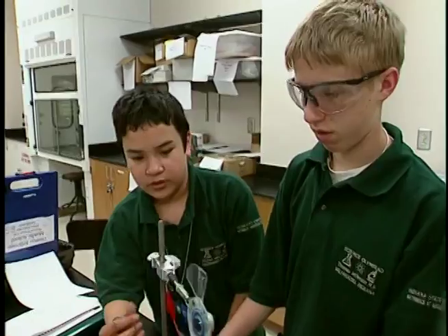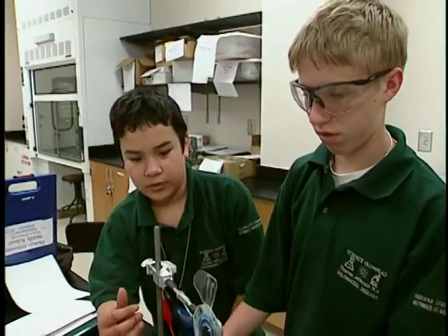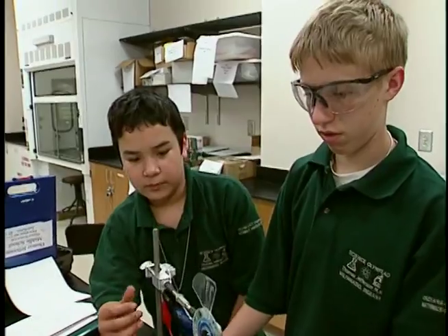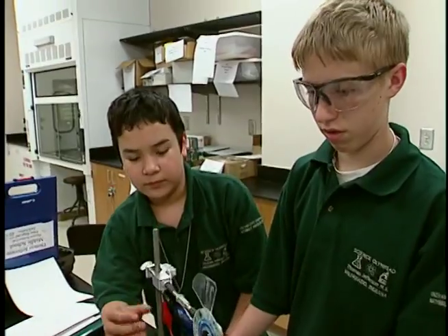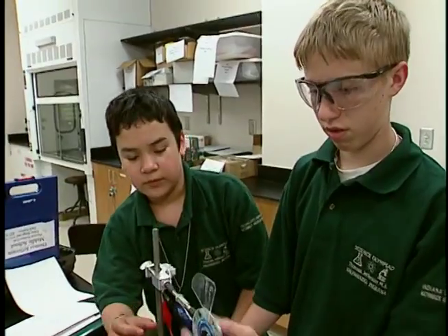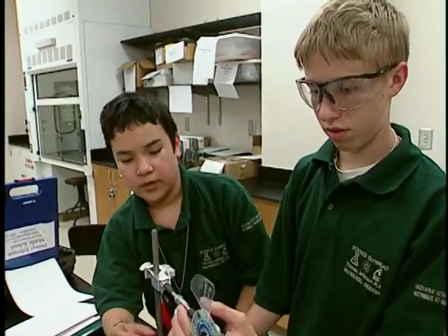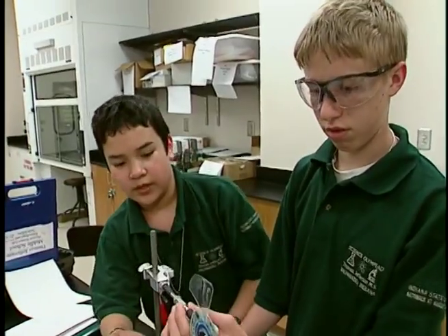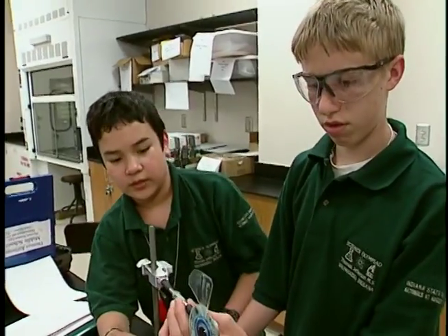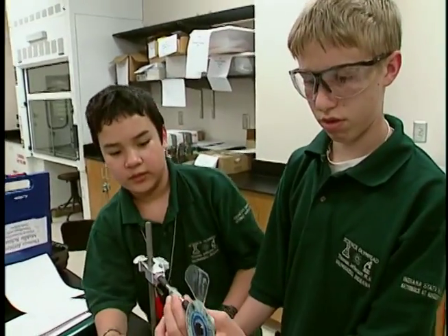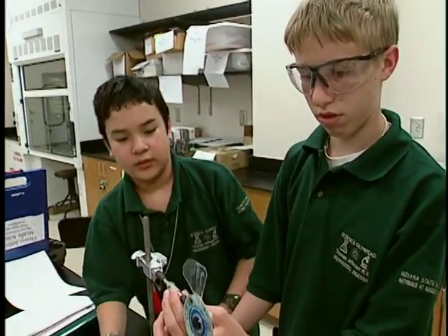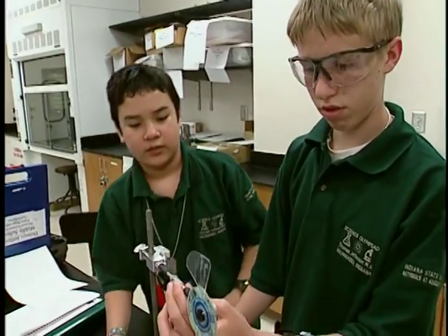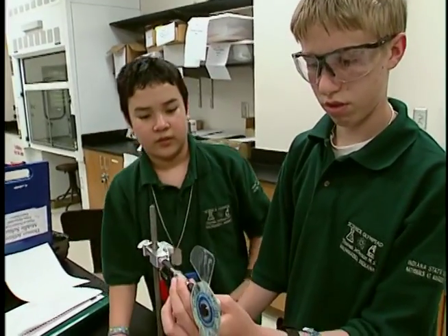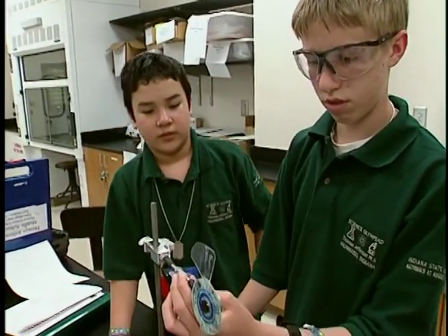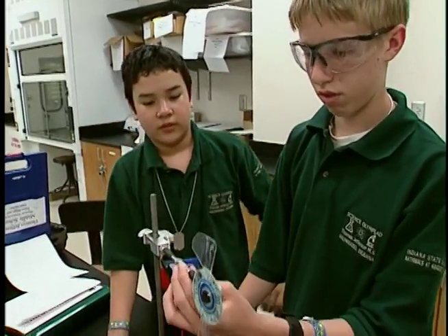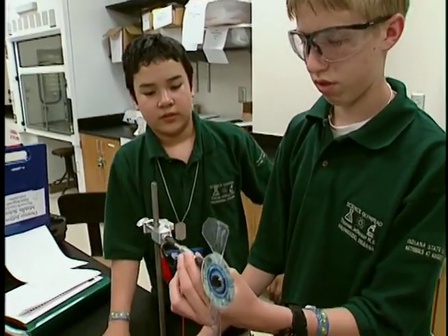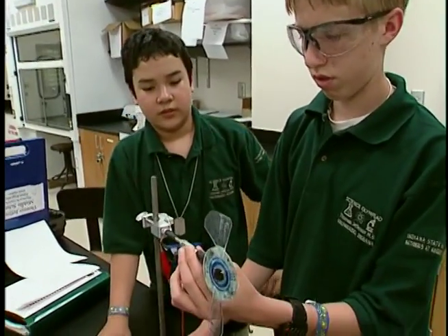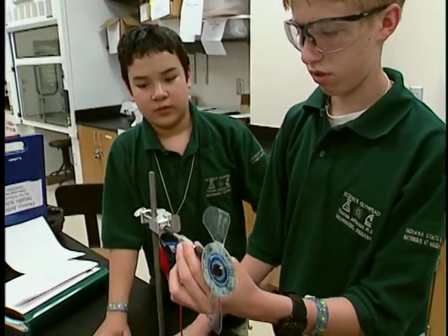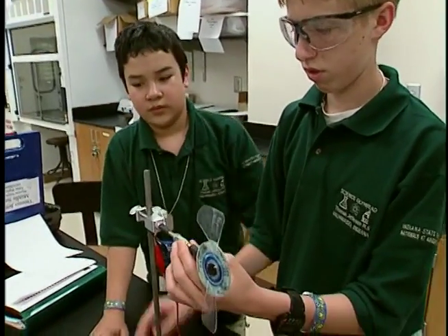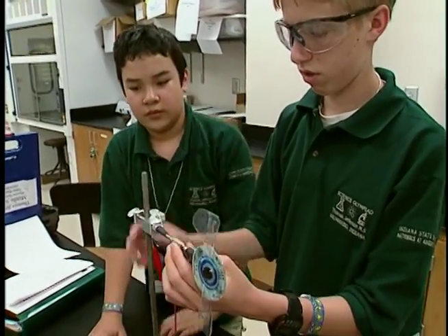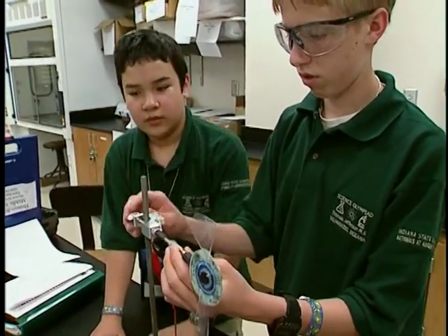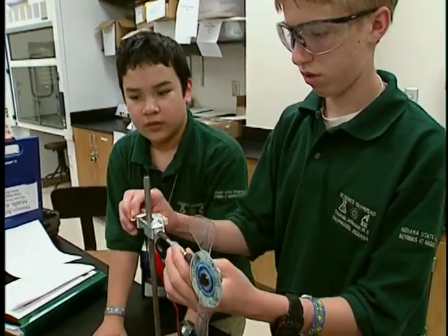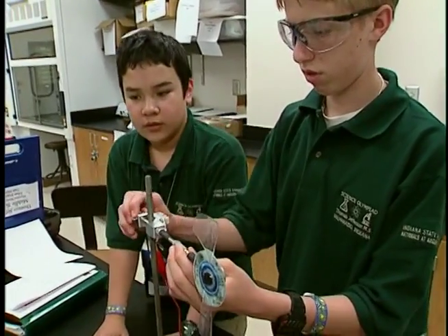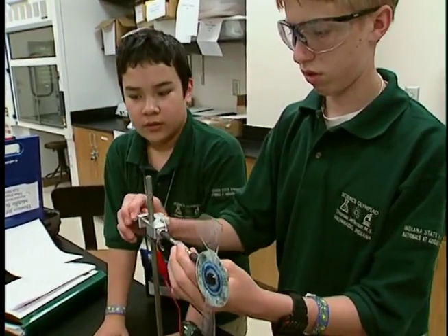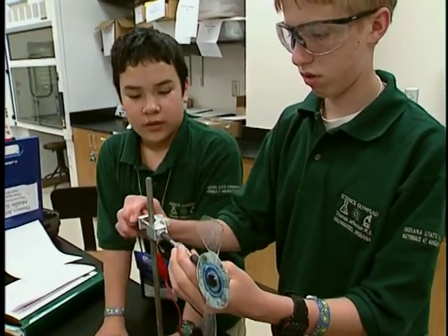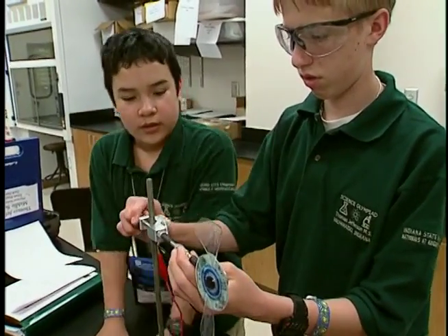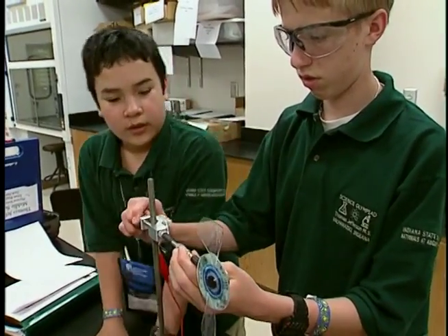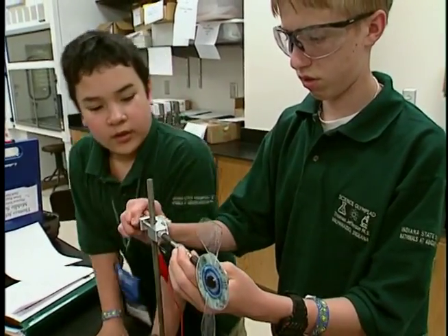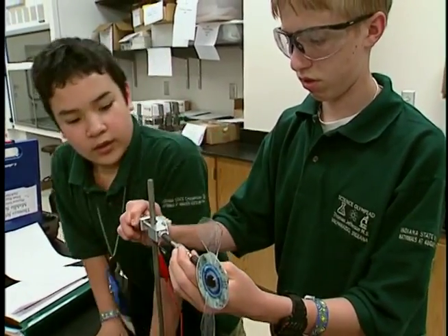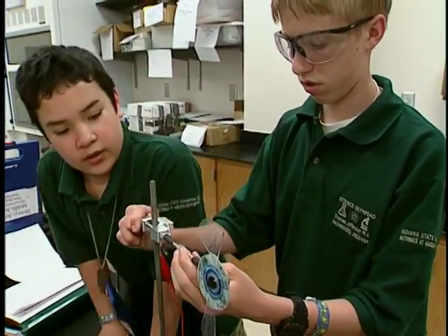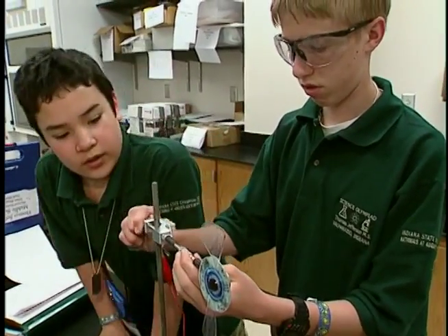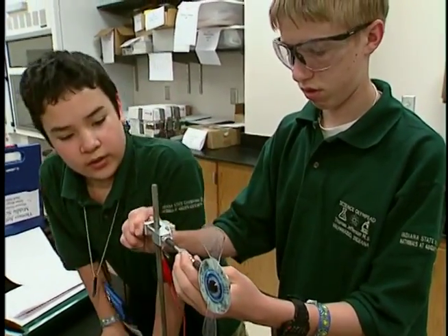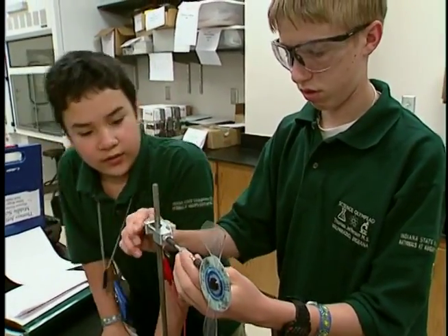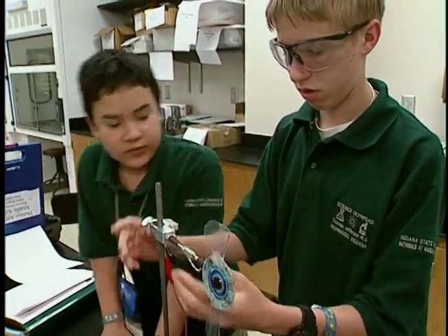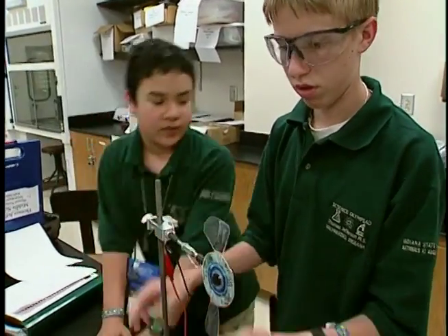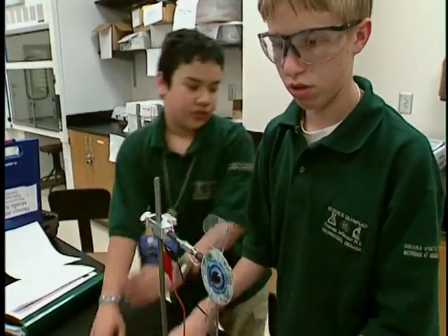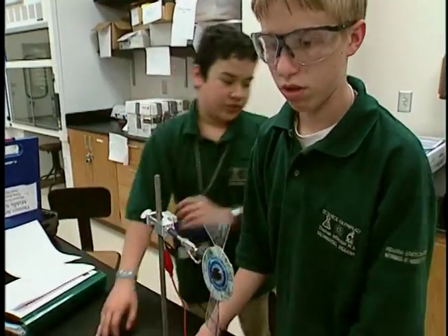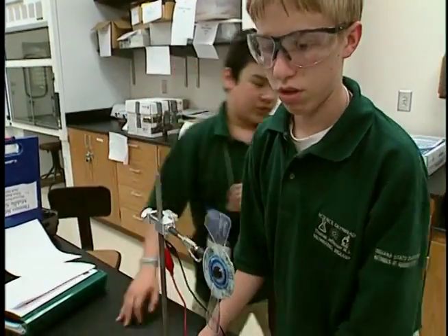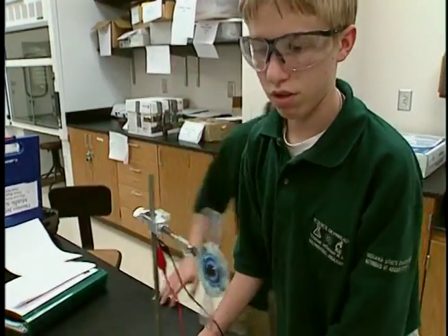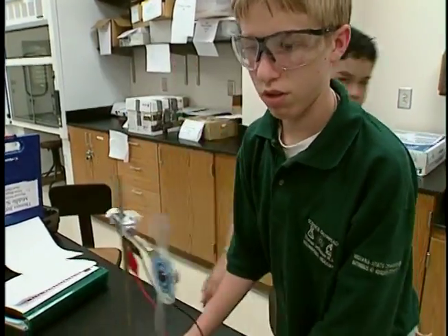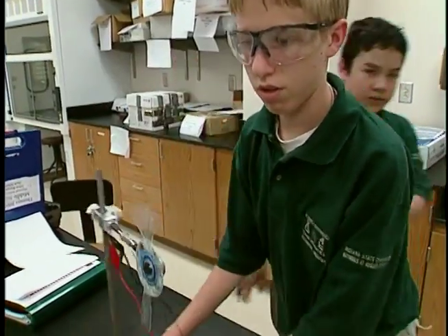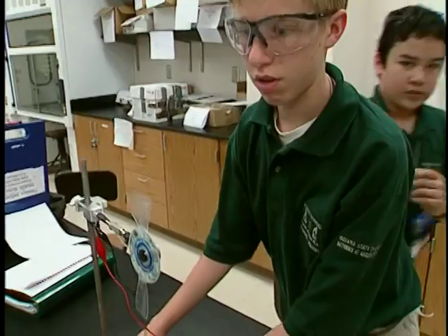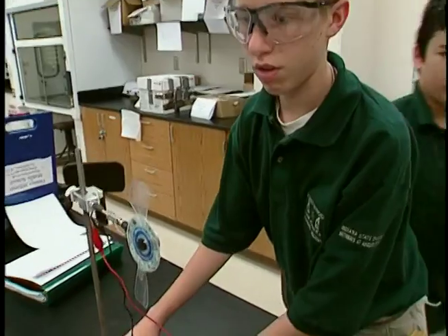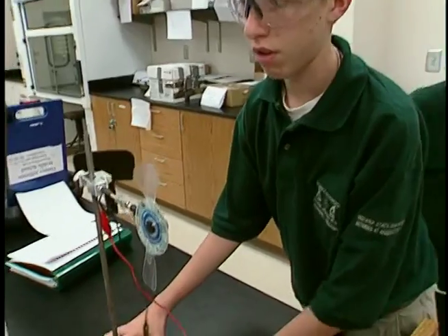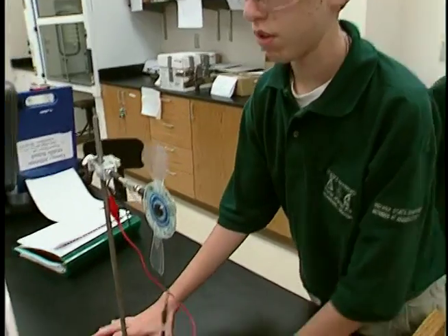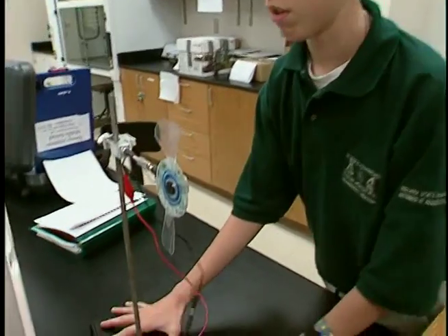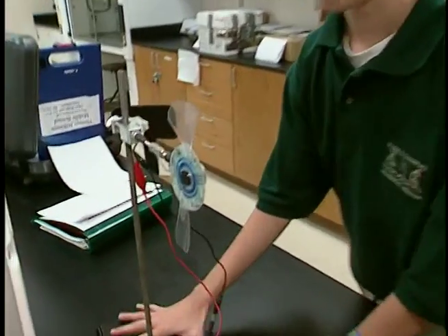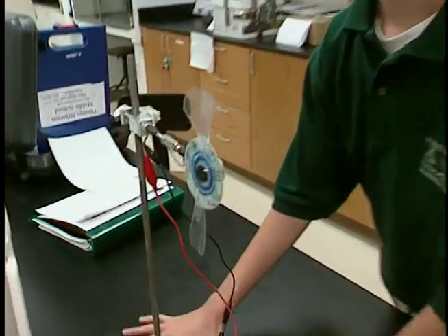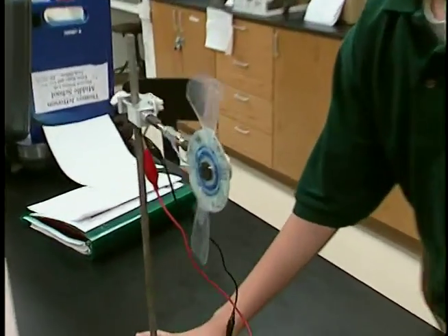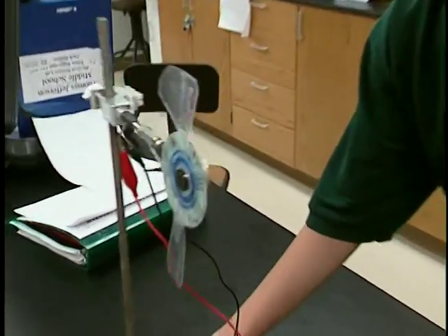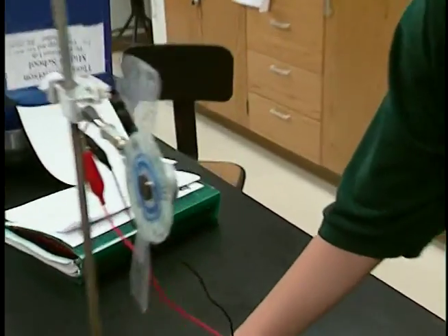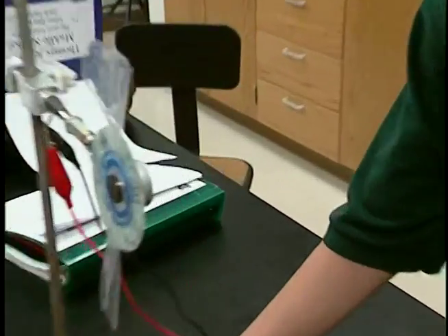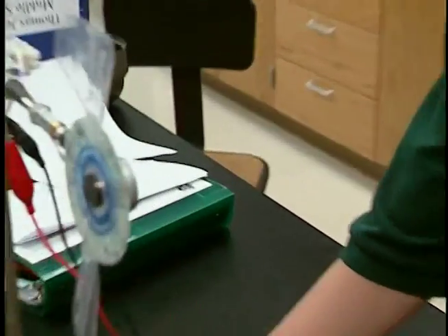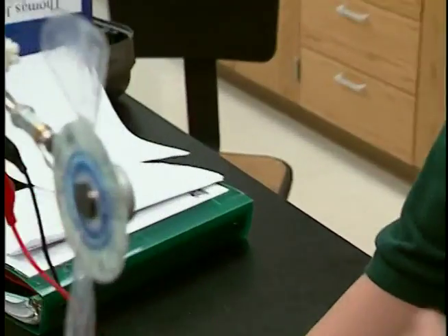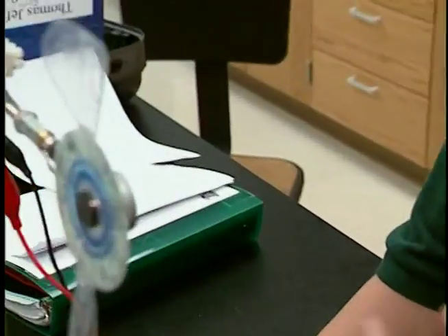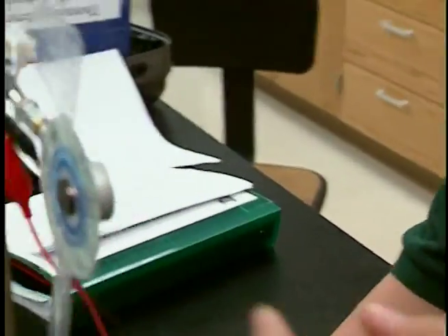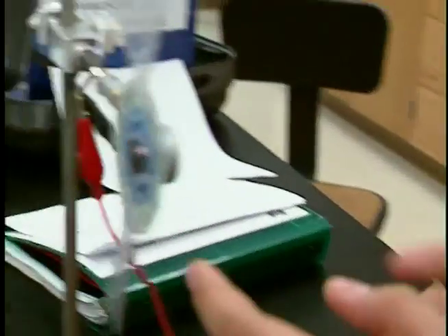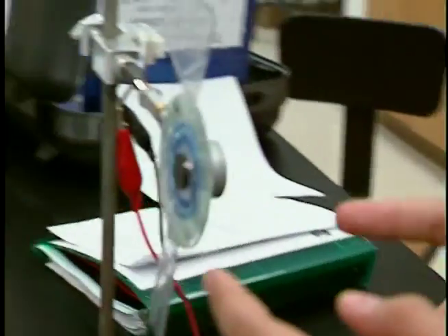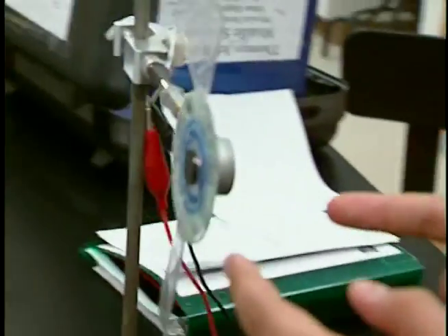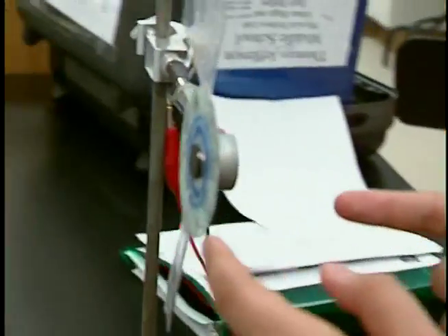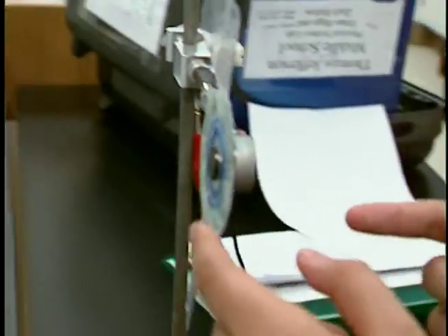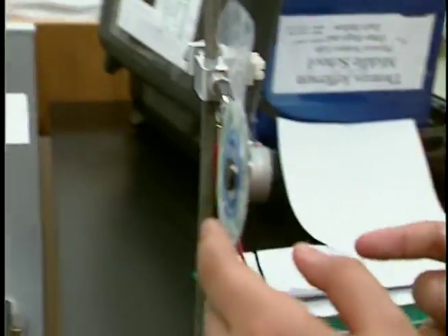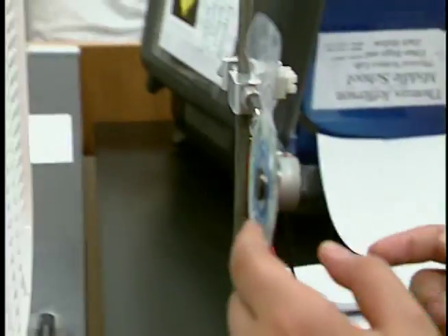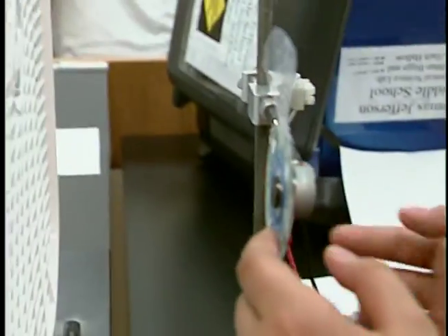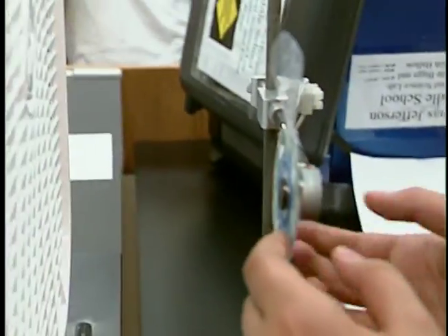When you got it set and ready, it'll be hands-off and we'll run the fan for a minute and take a reading. Take your time, get it going.